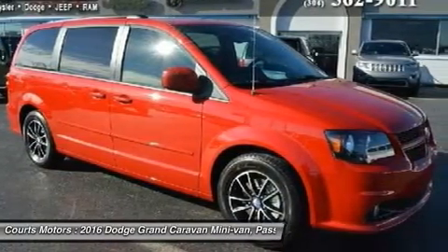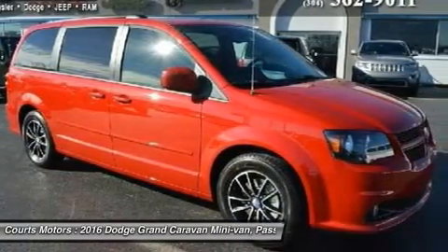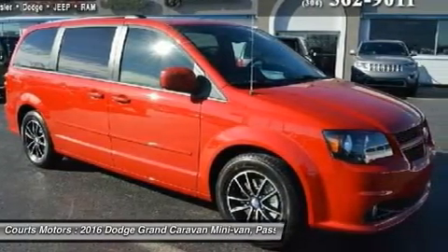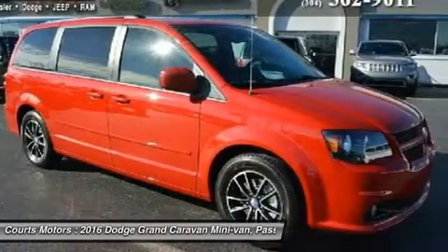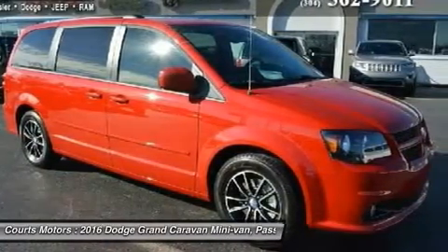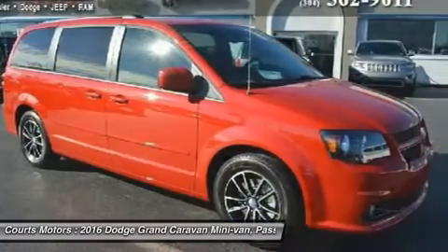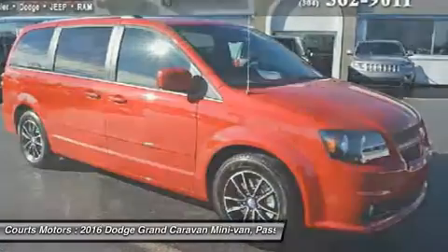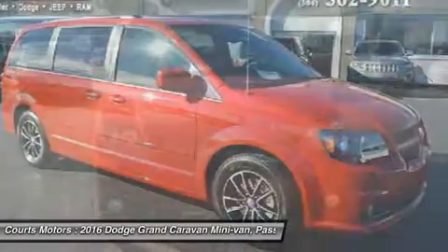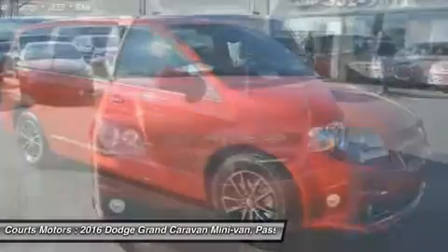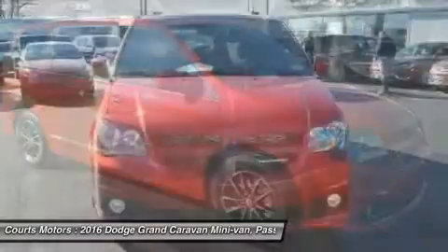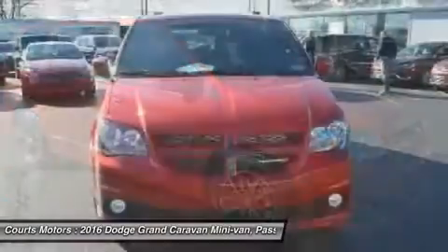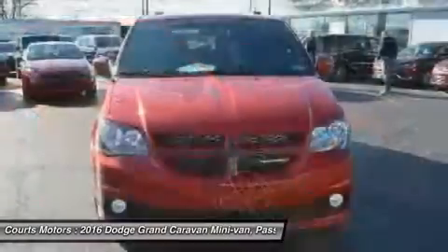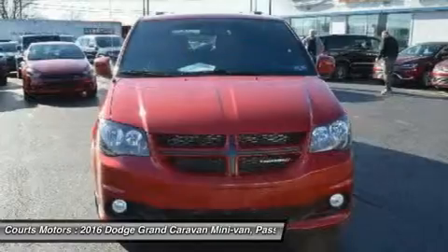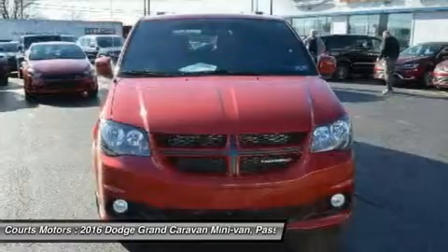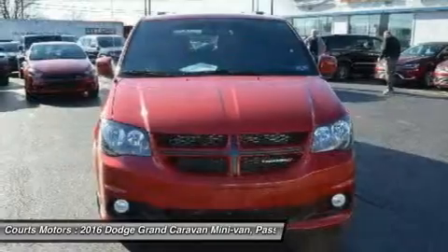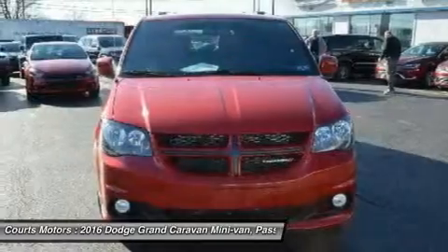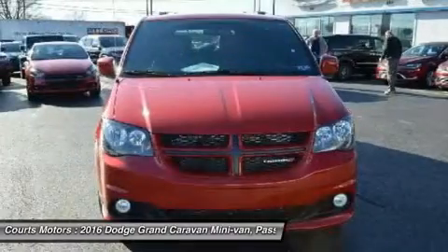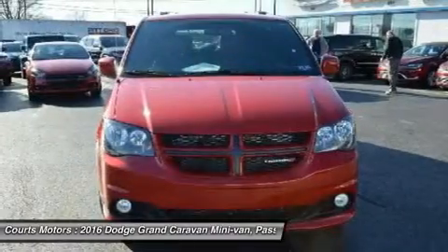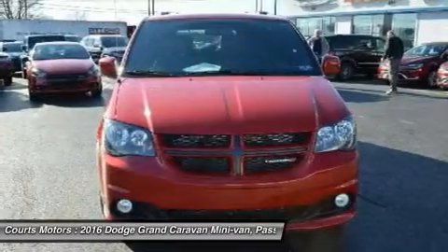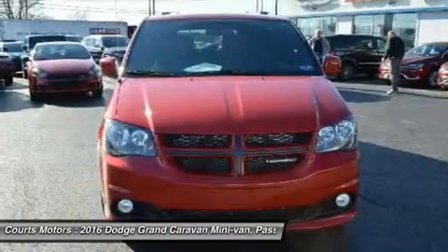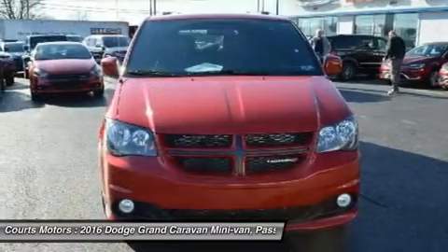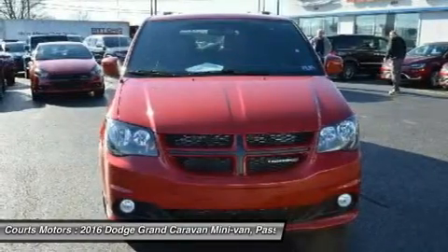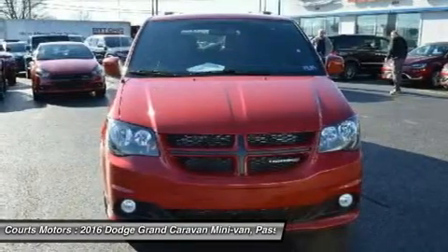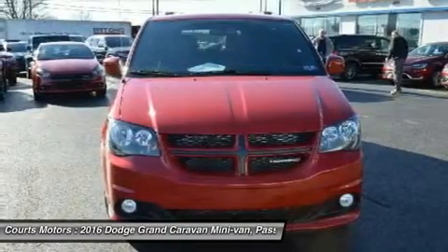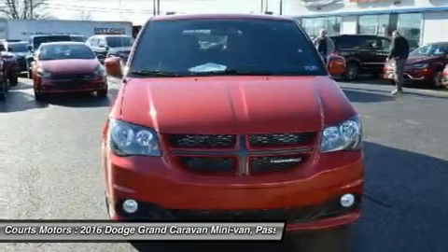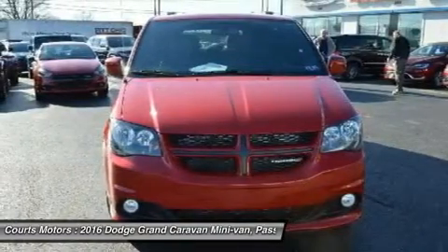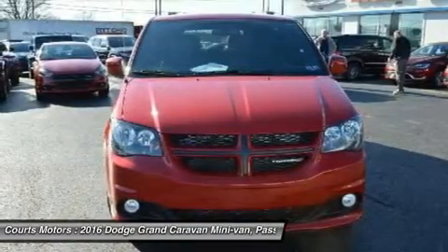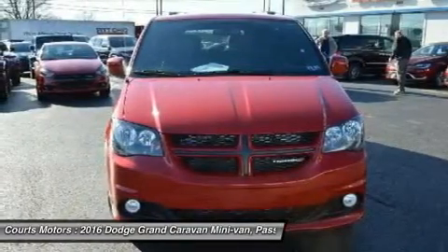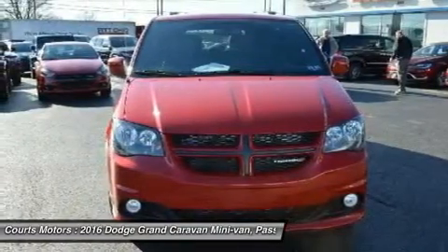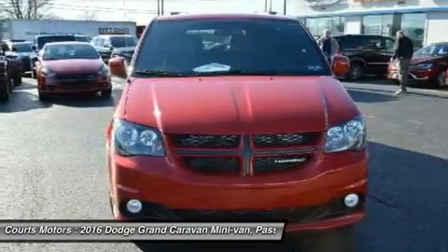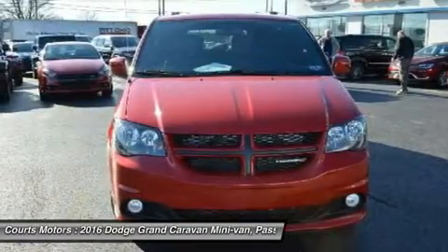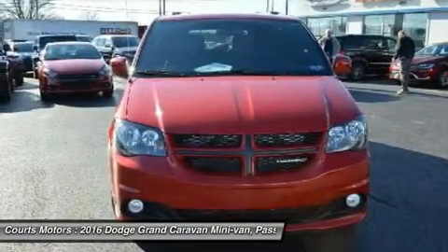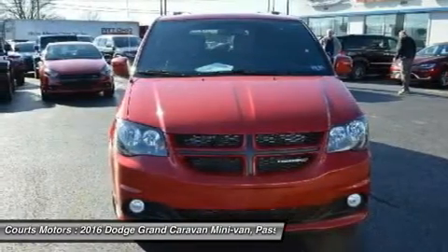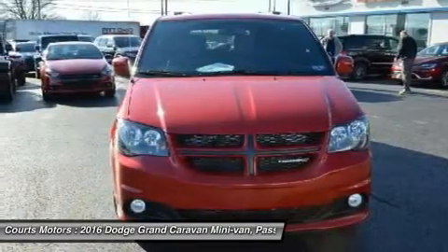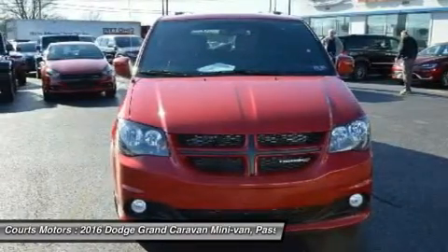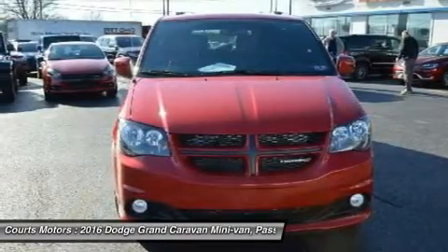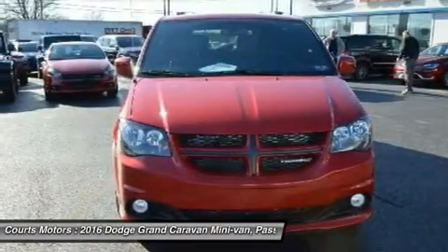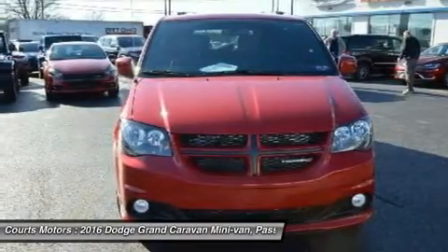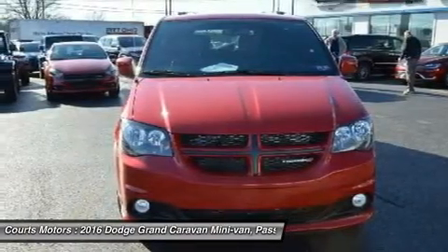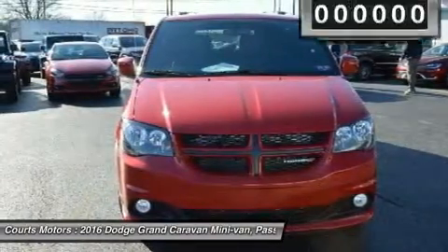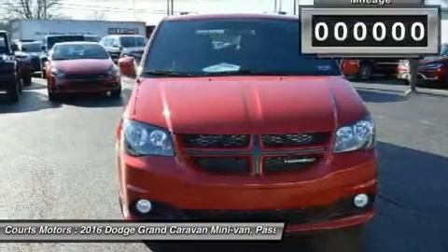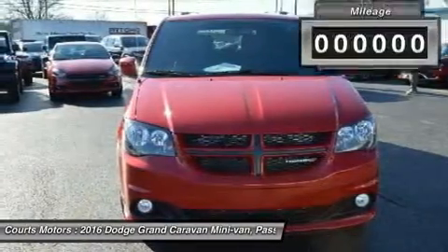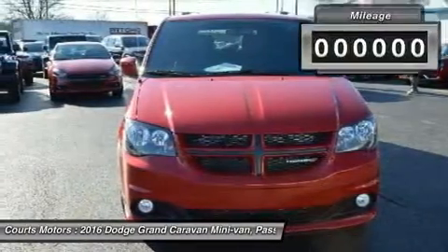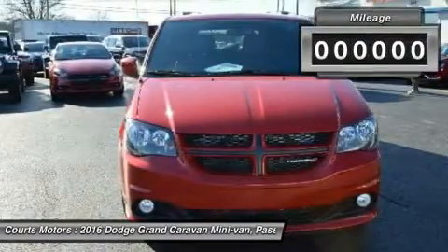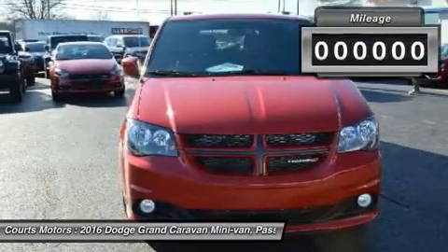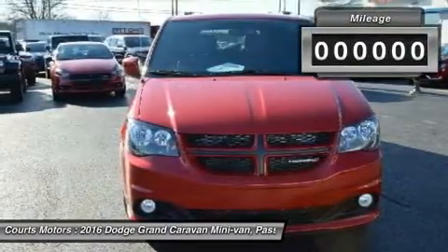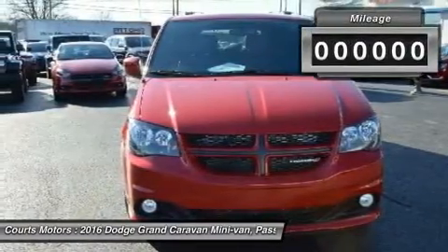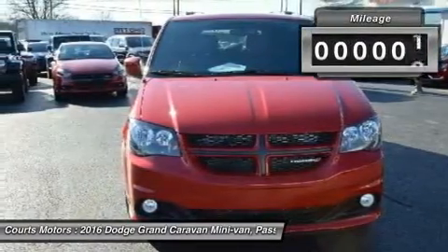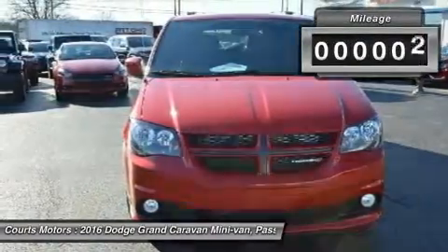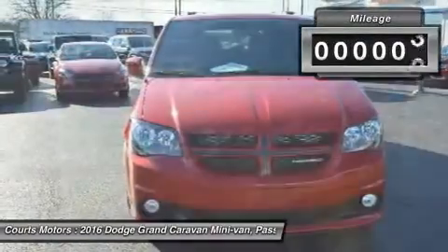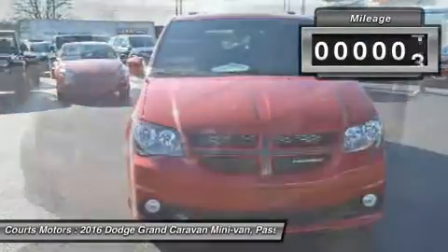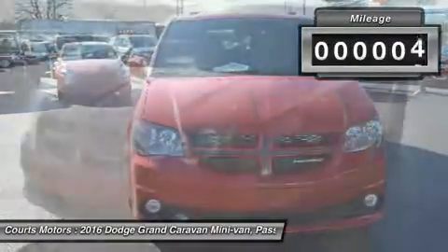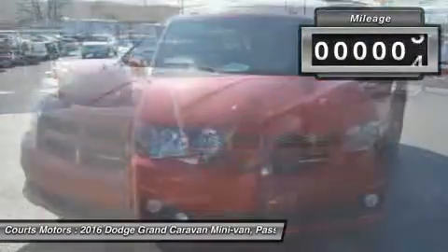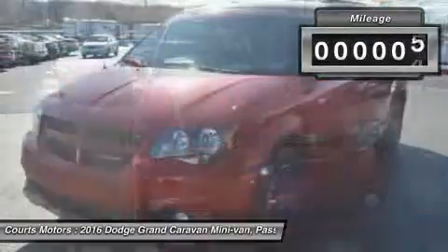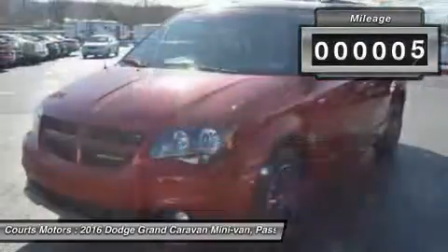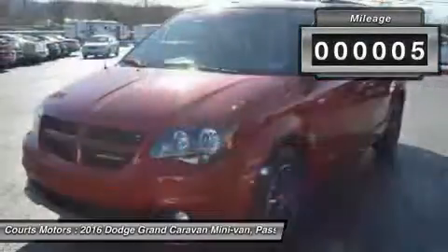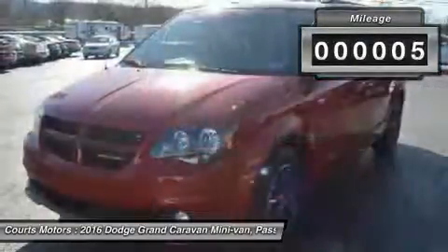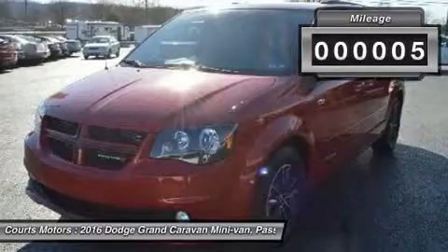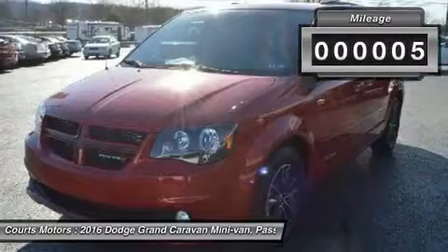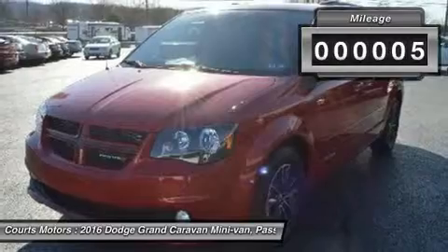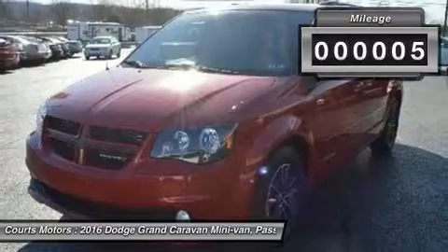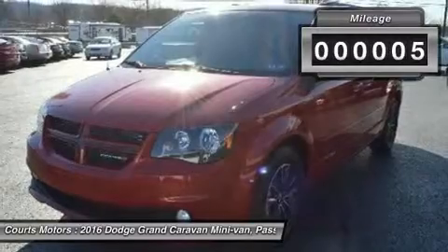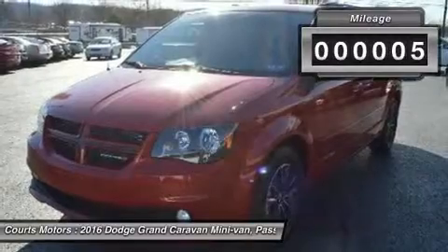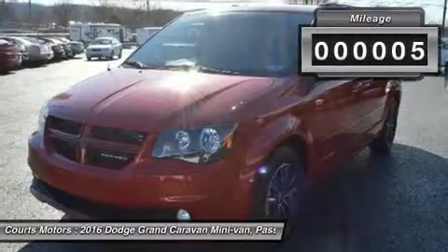It features the Dodge Signature Crosshair Grille, confident body sculpting, and gorgeous ring-shaped LED taillamps.